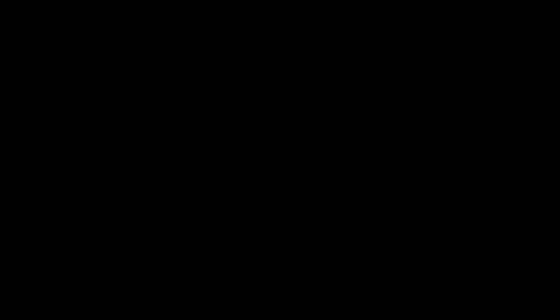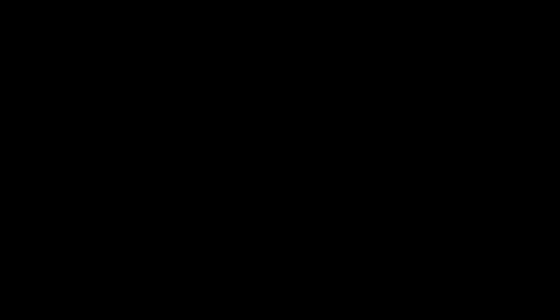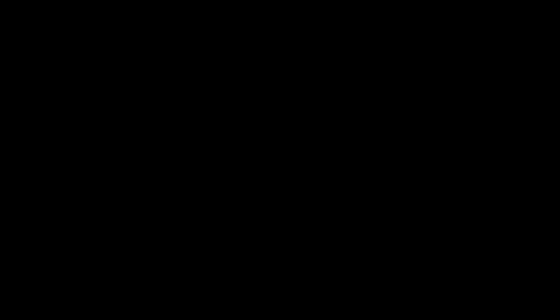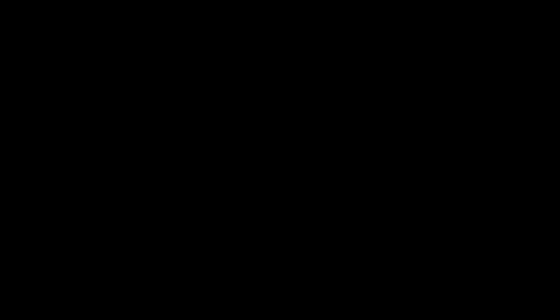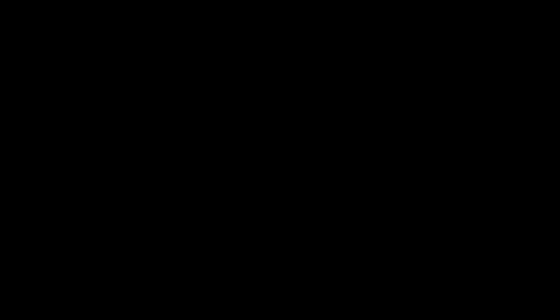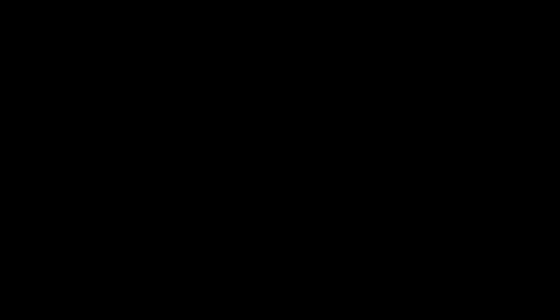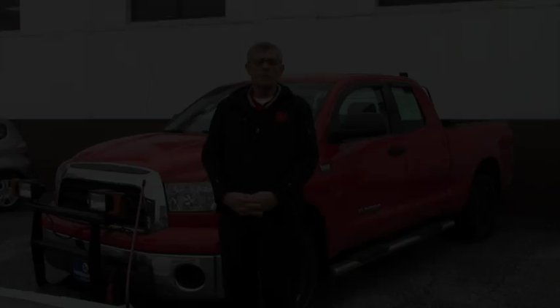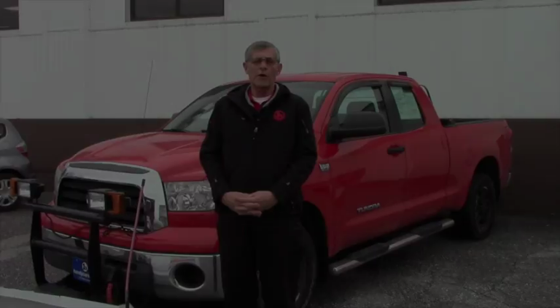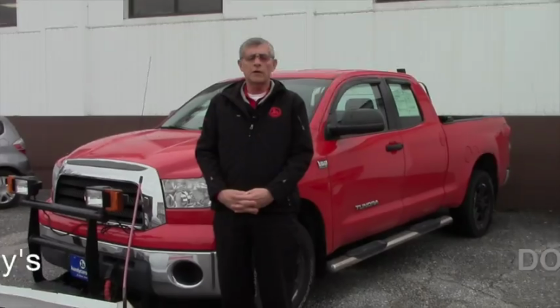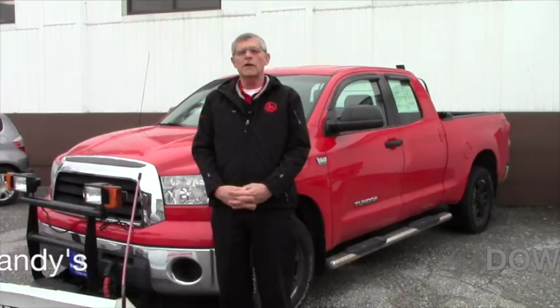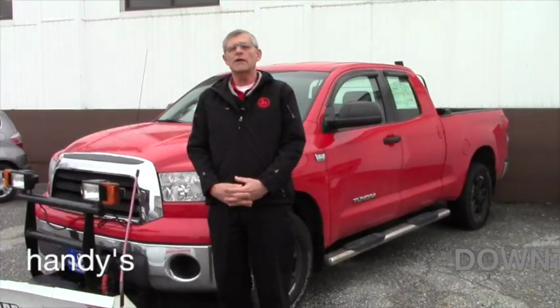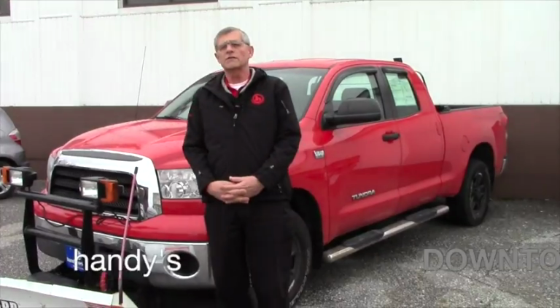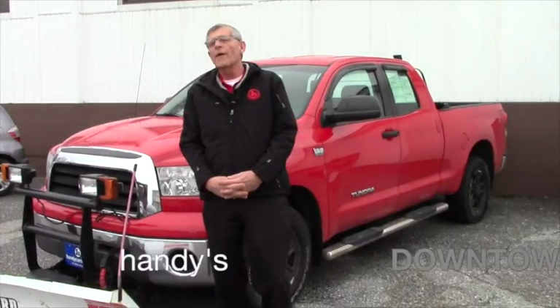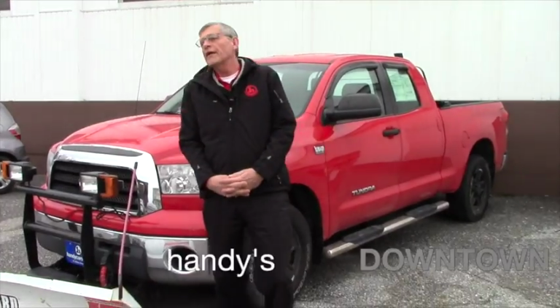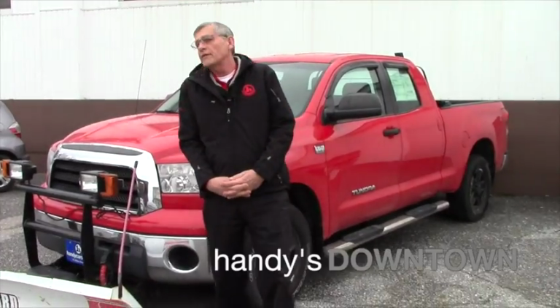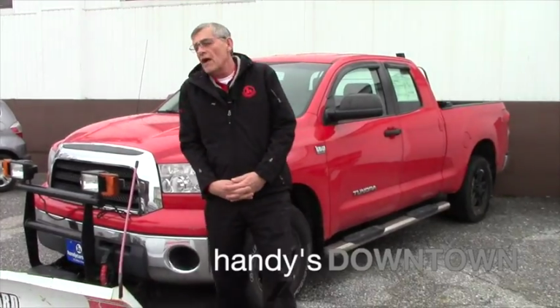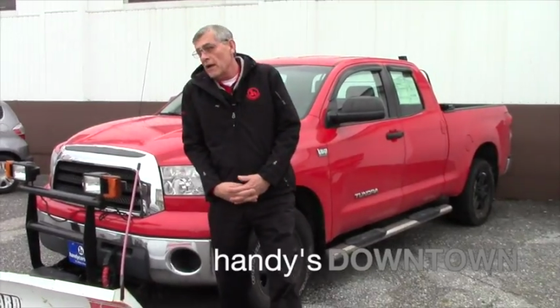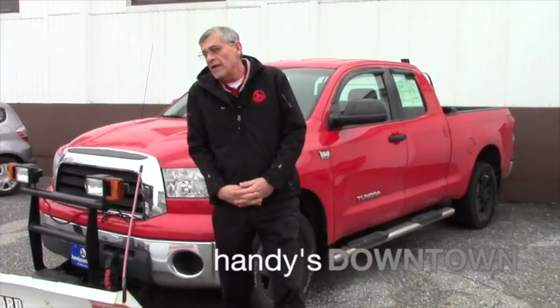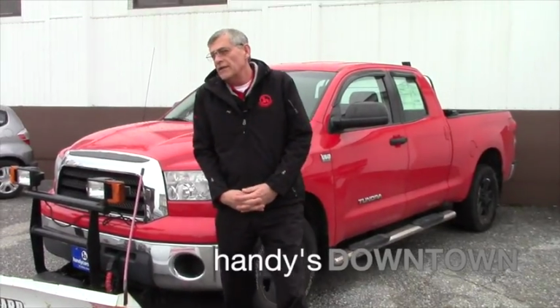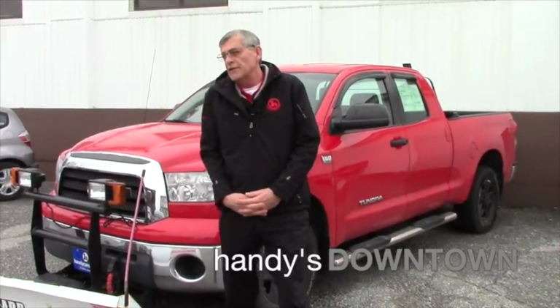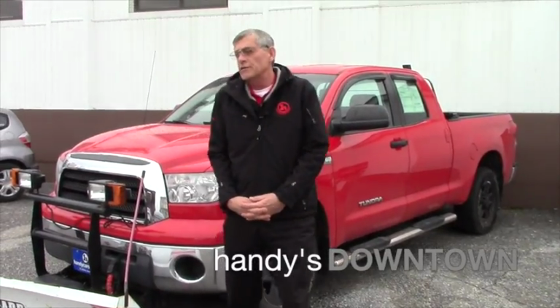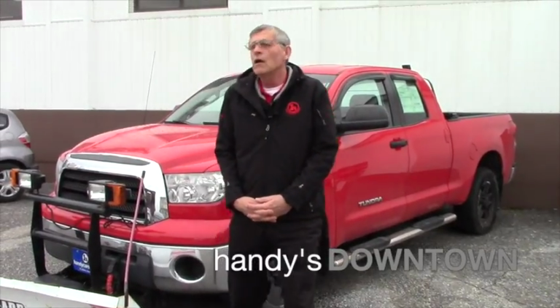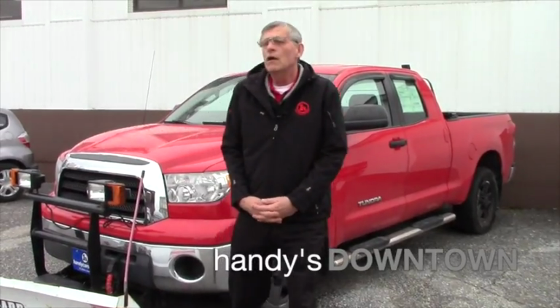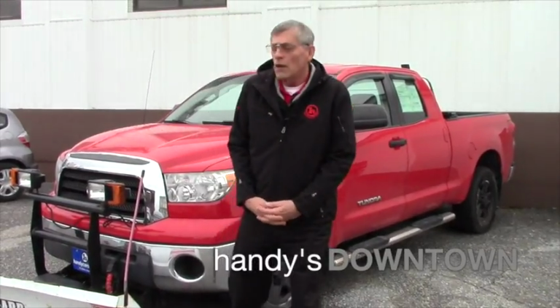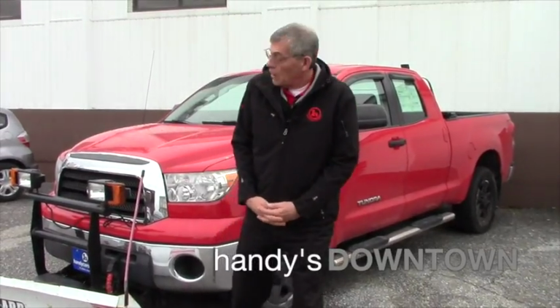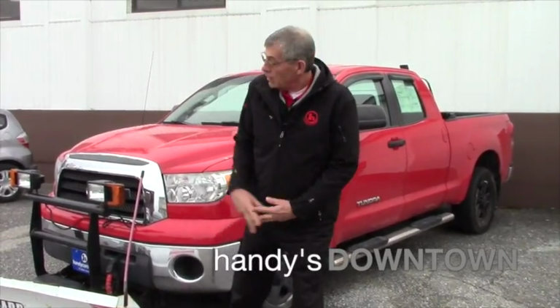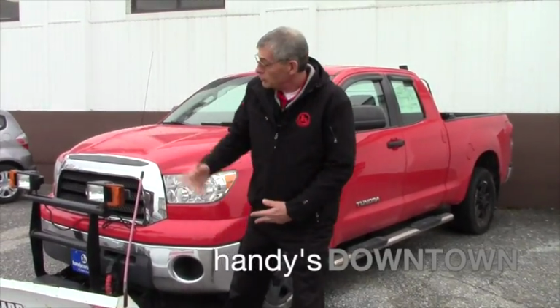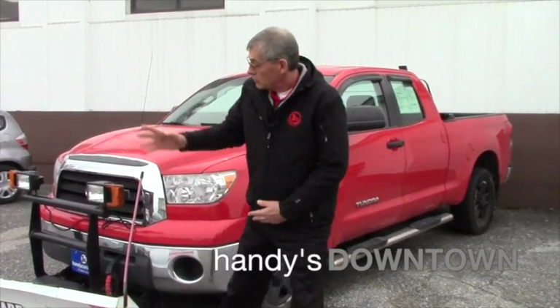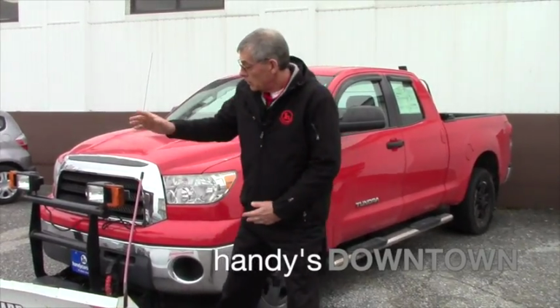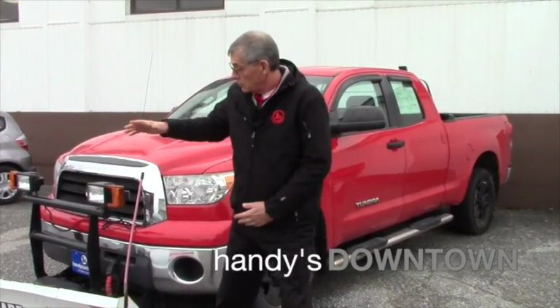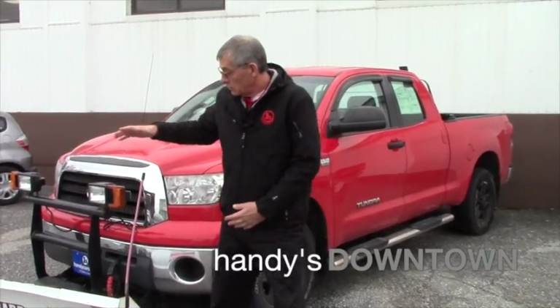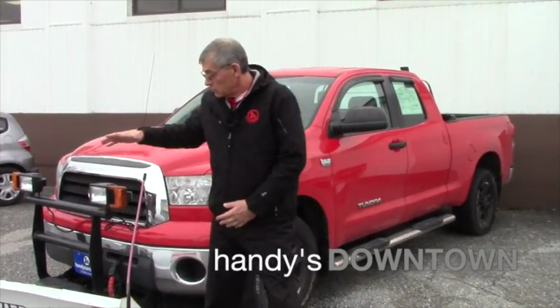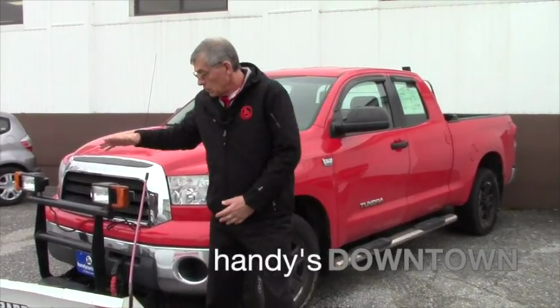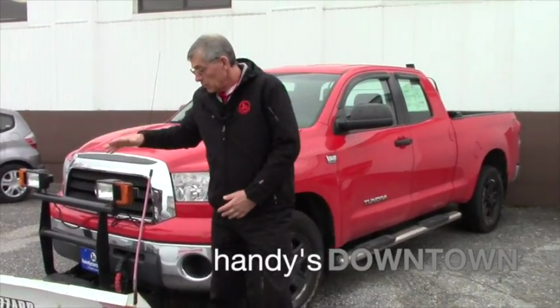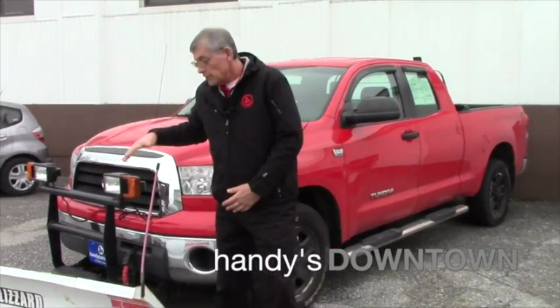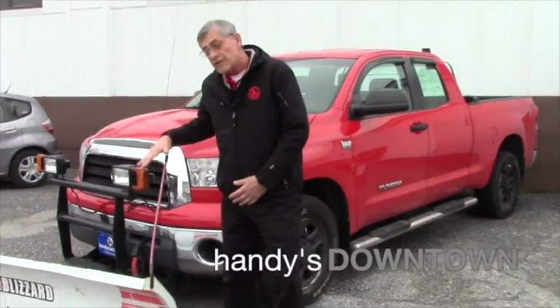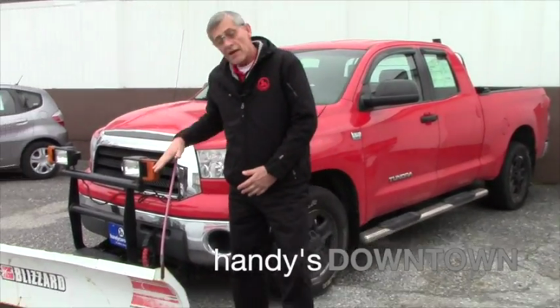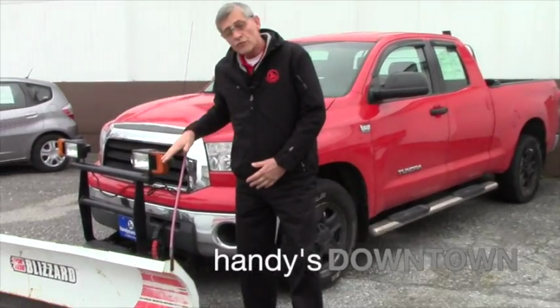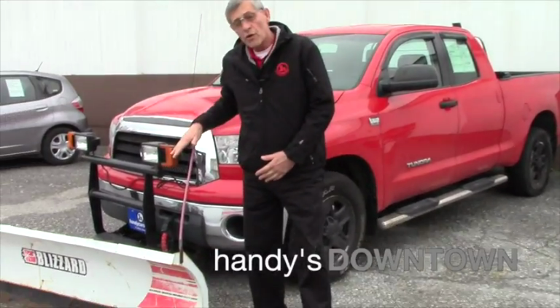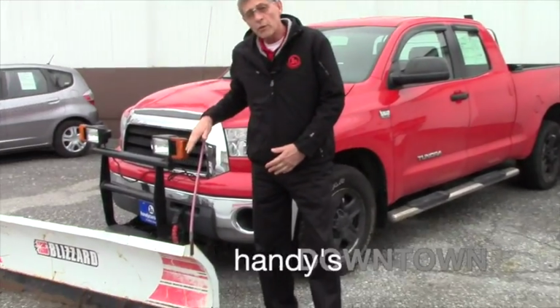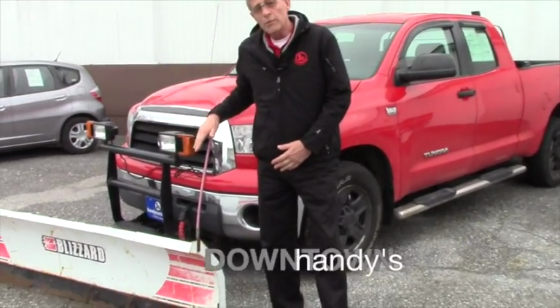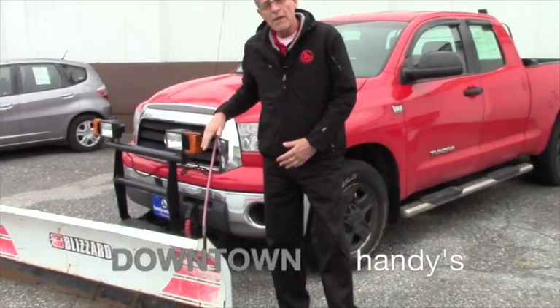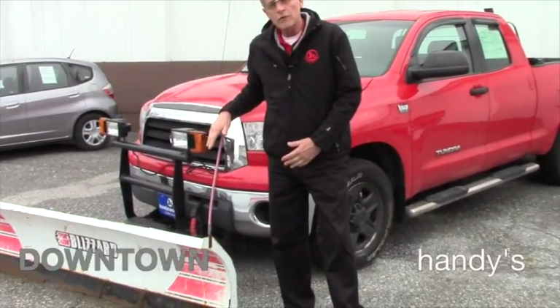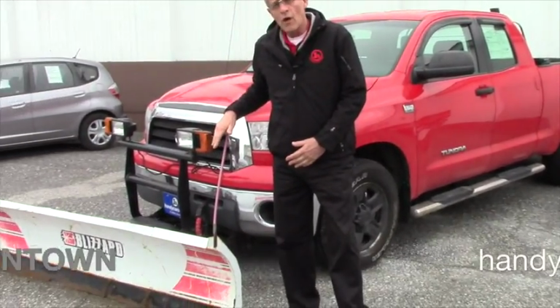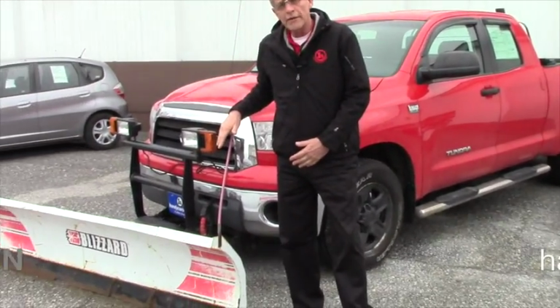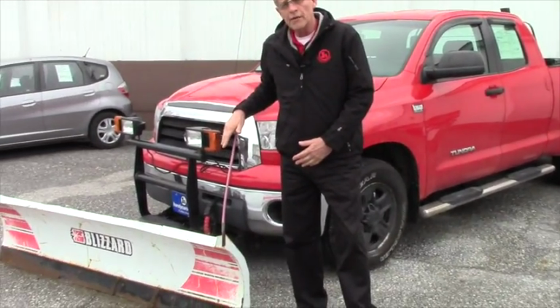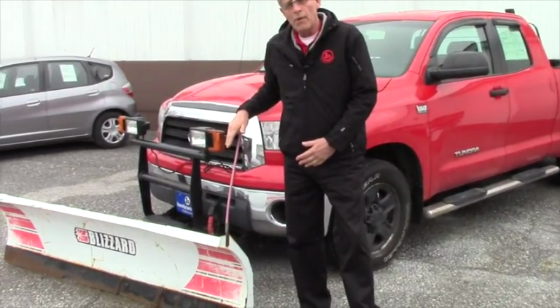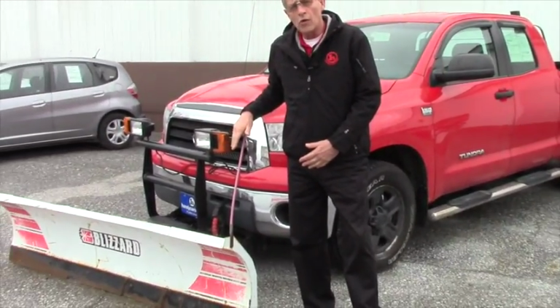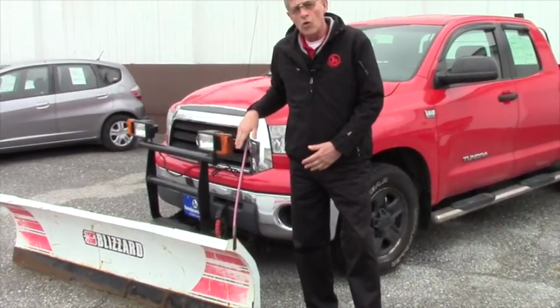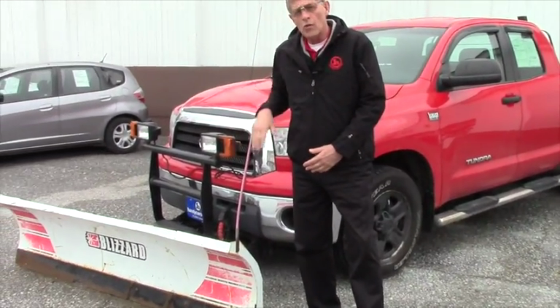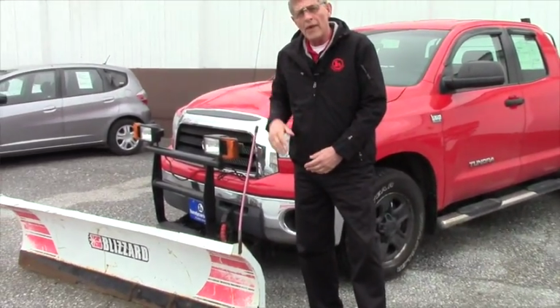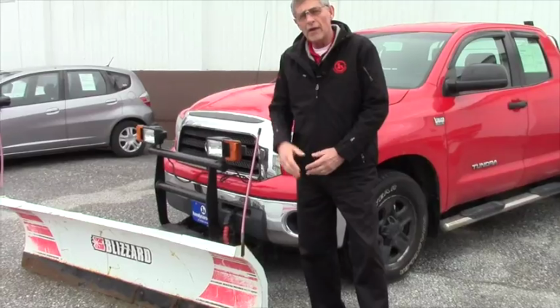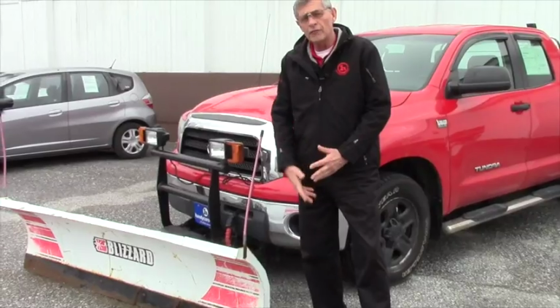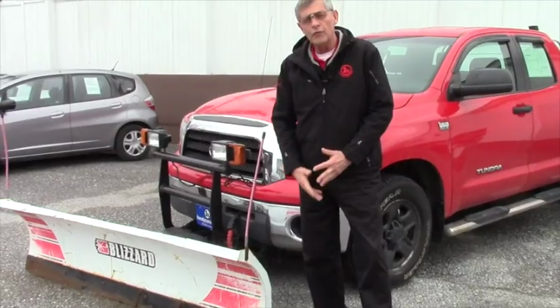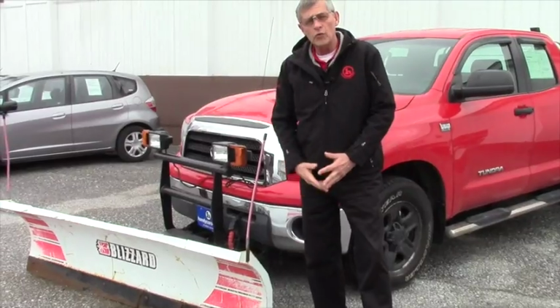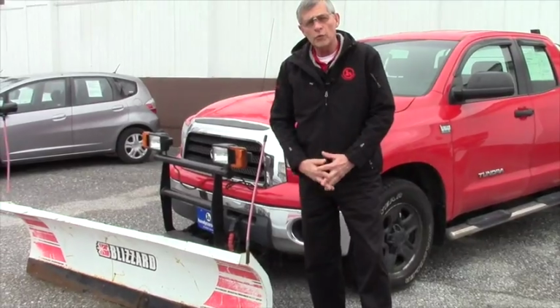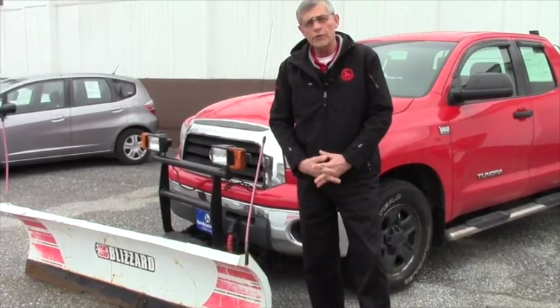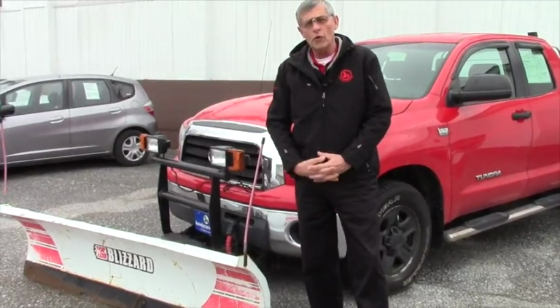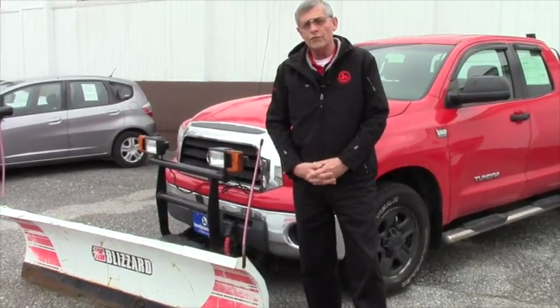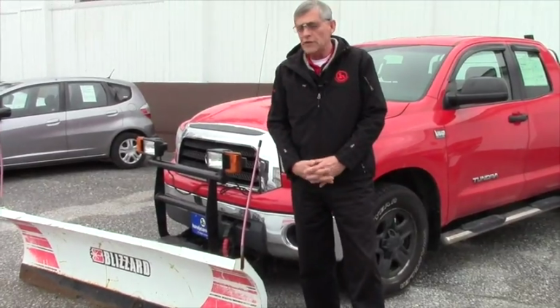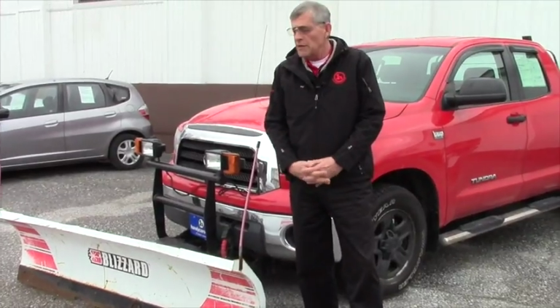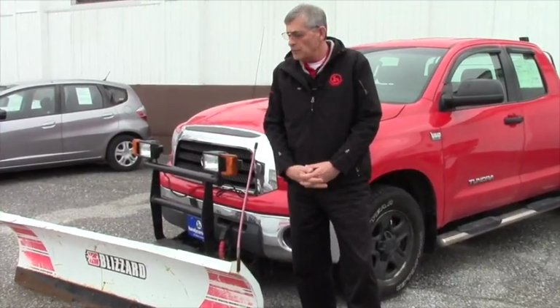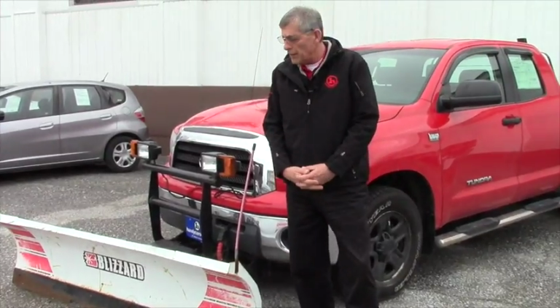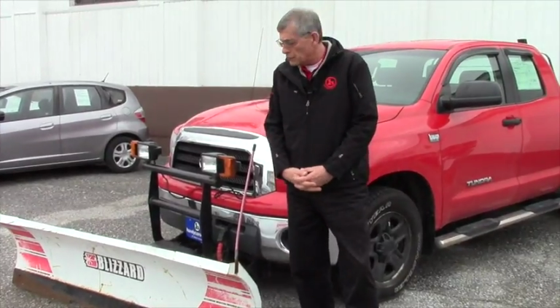Hey it's Mike, not Handies. Here's that truck we've been talking about going back and forth with over the emails.